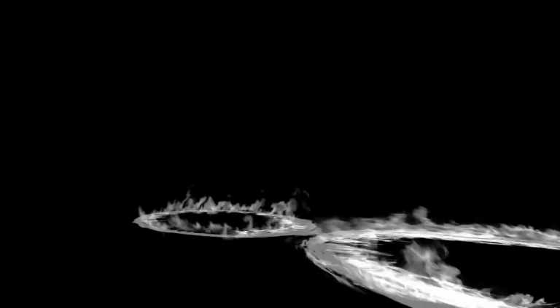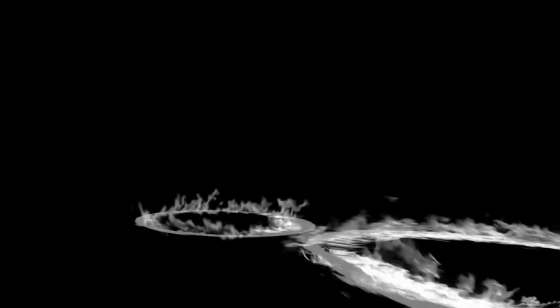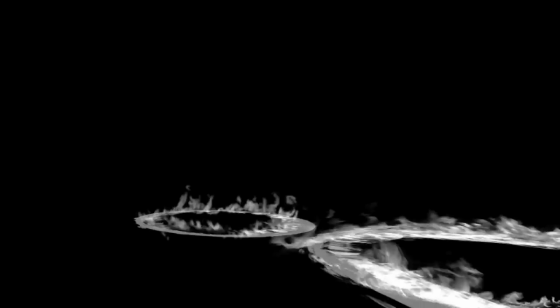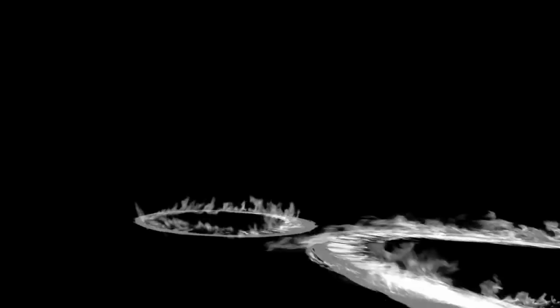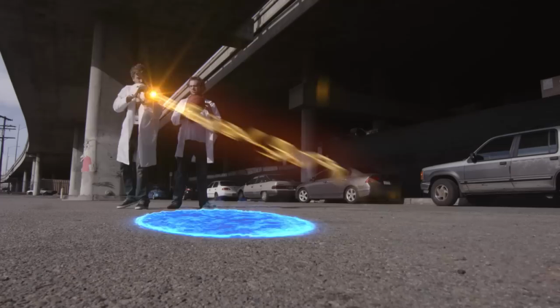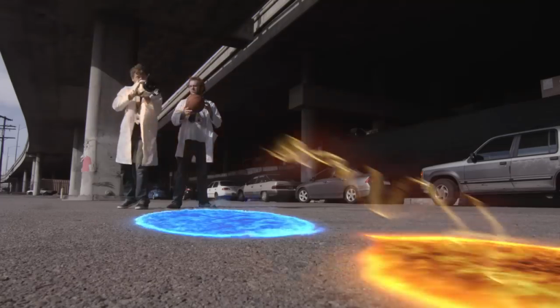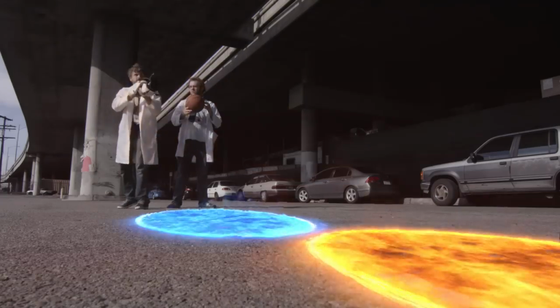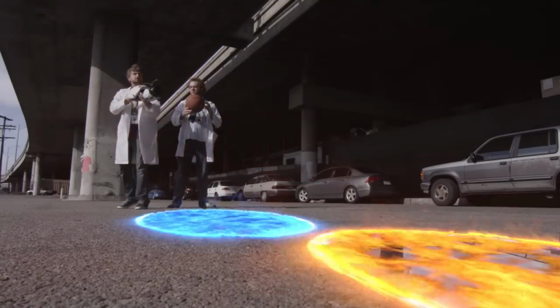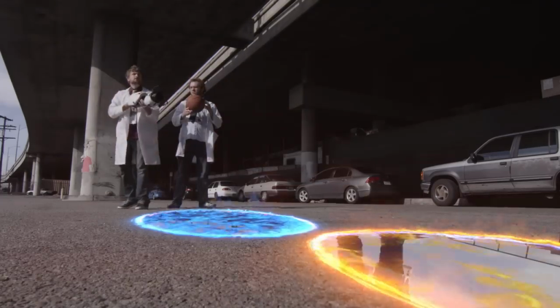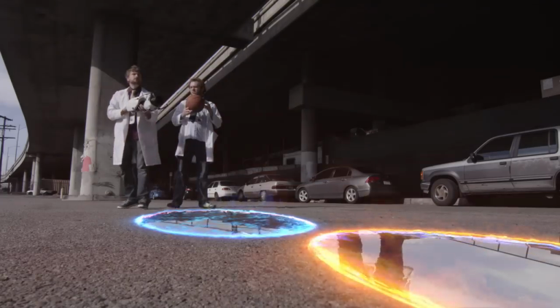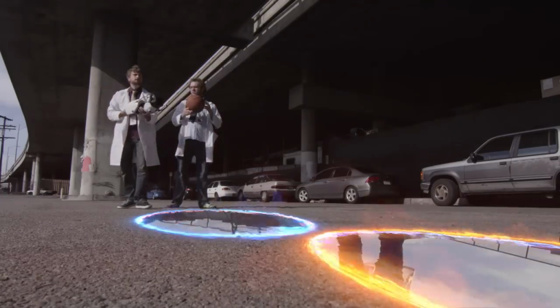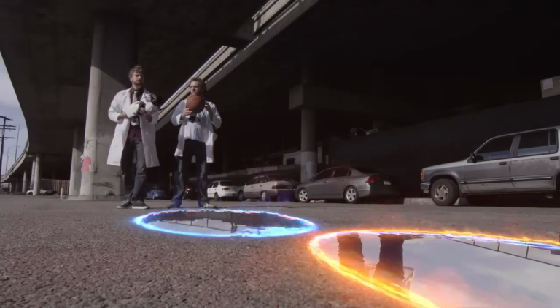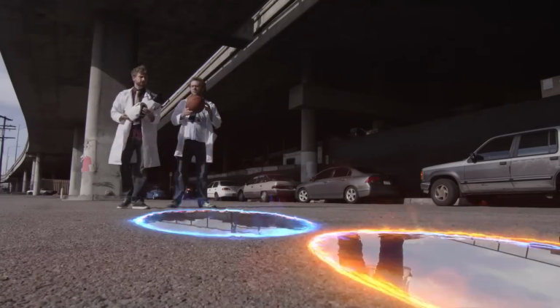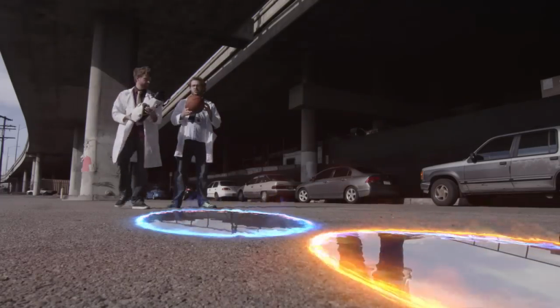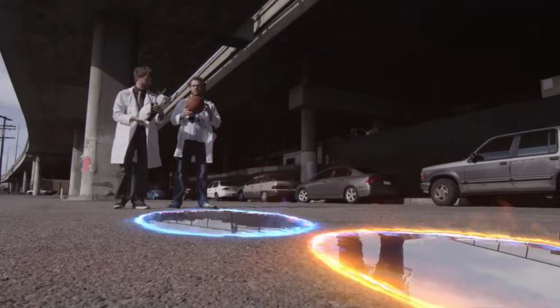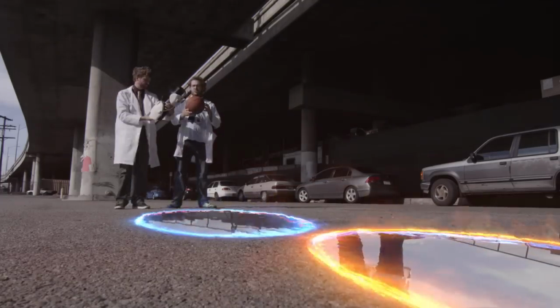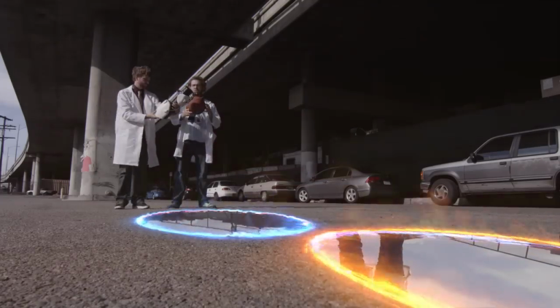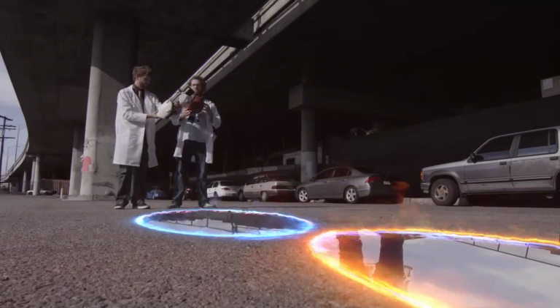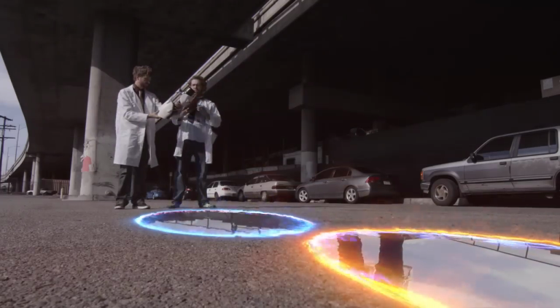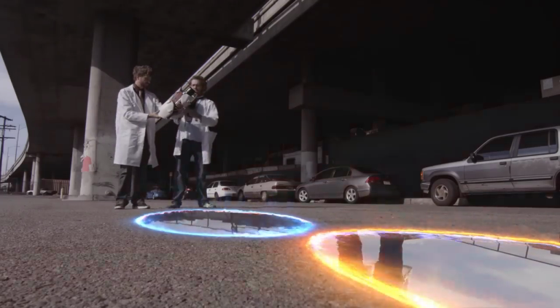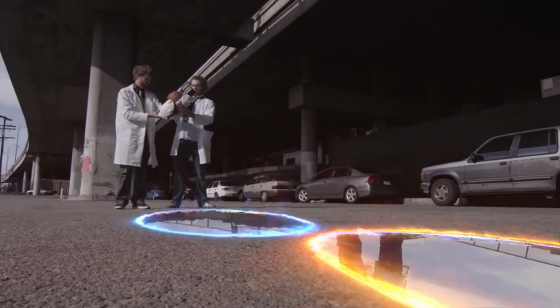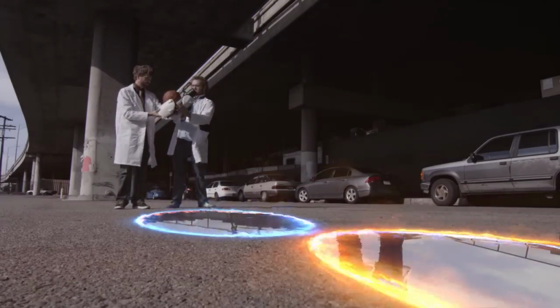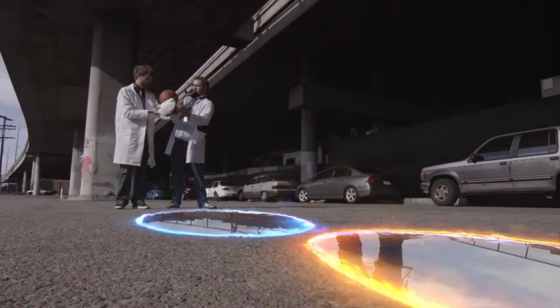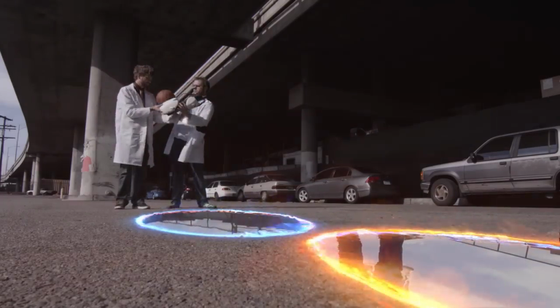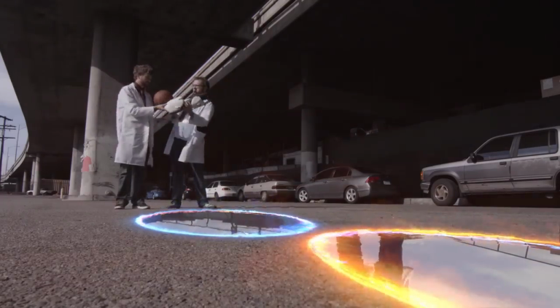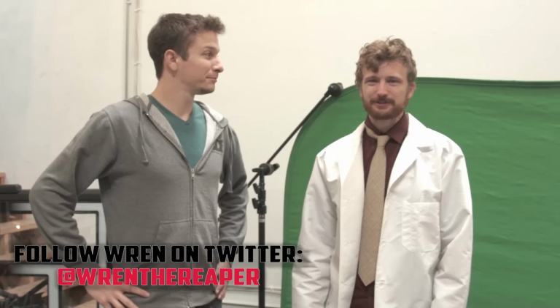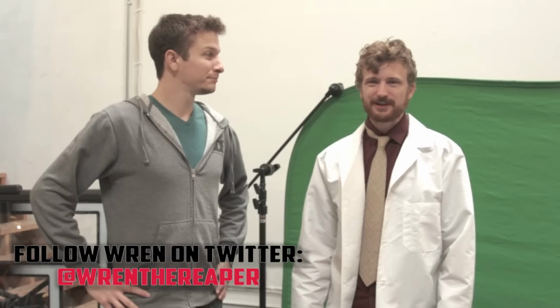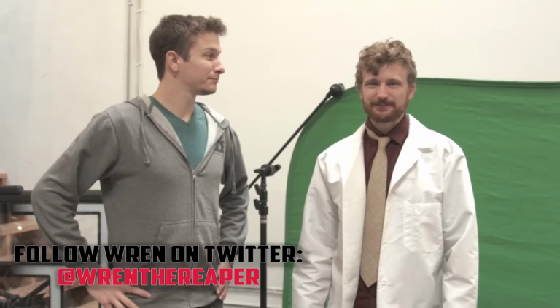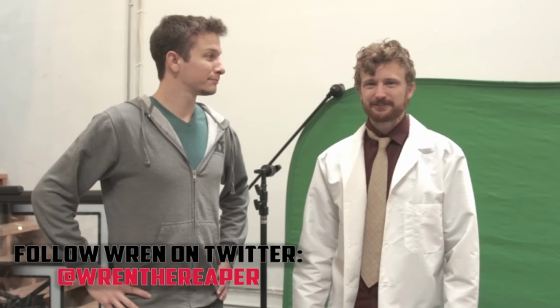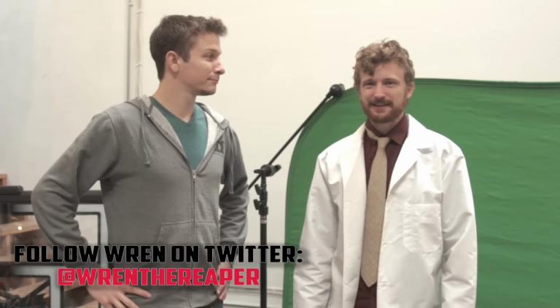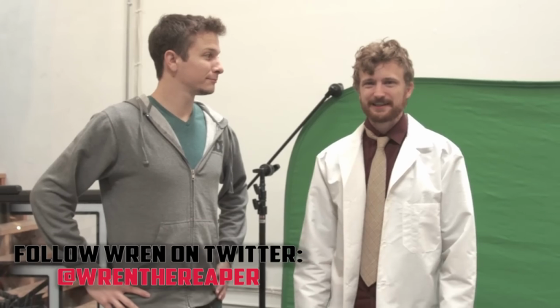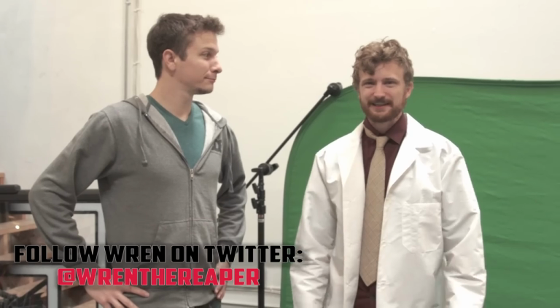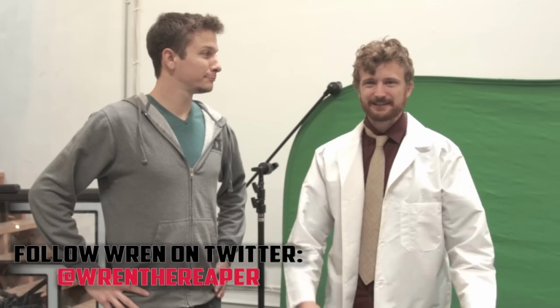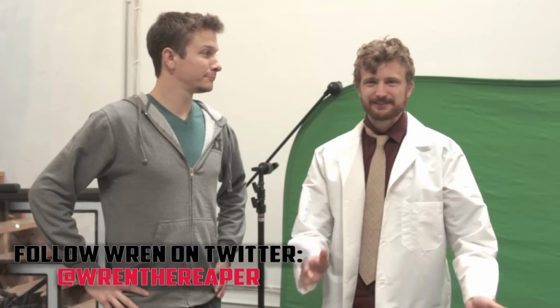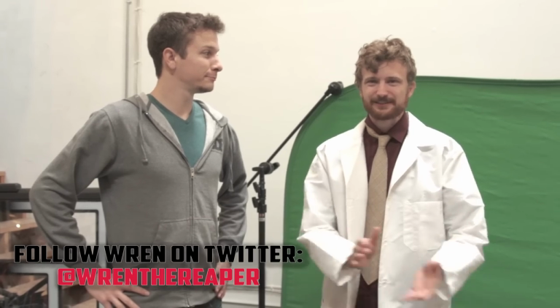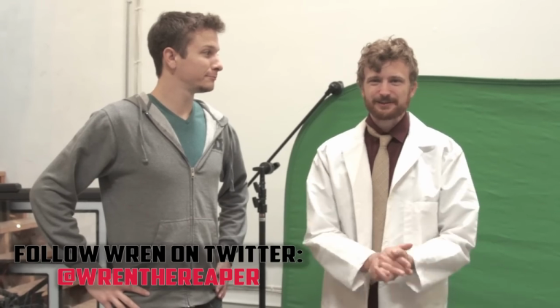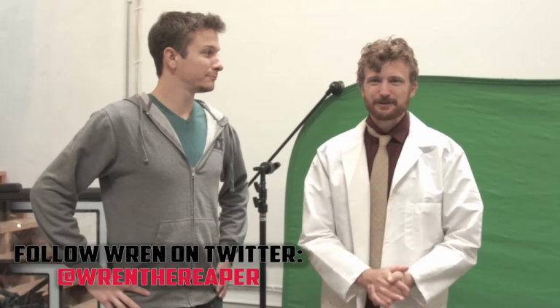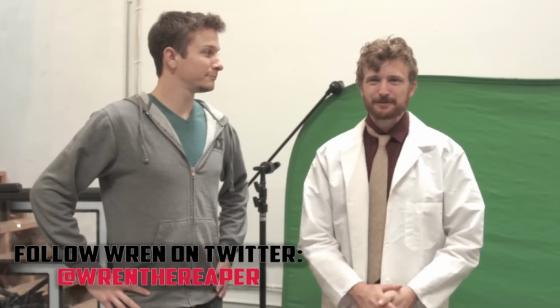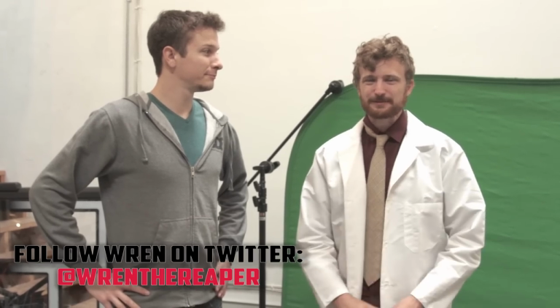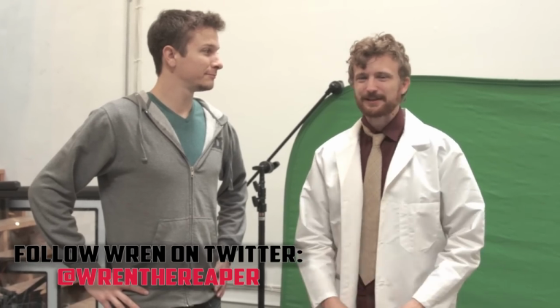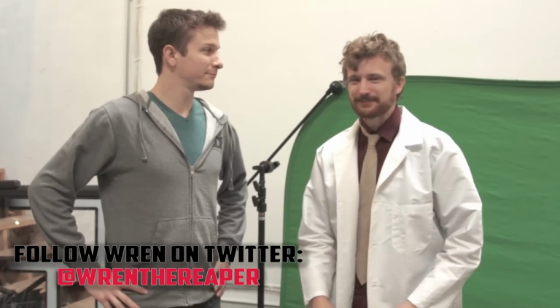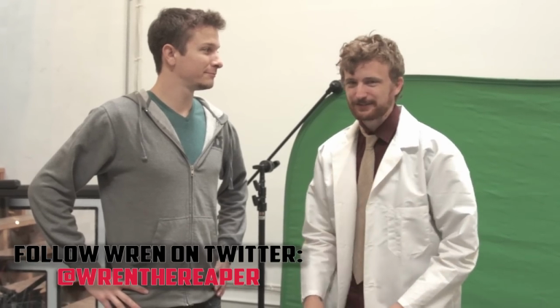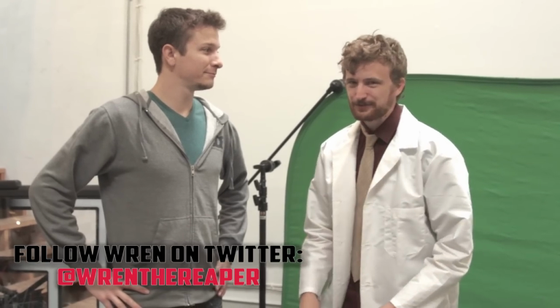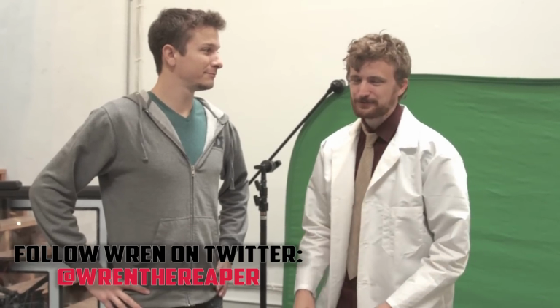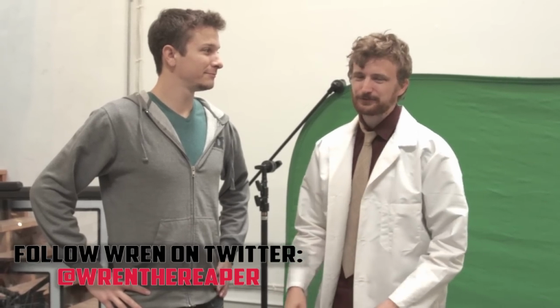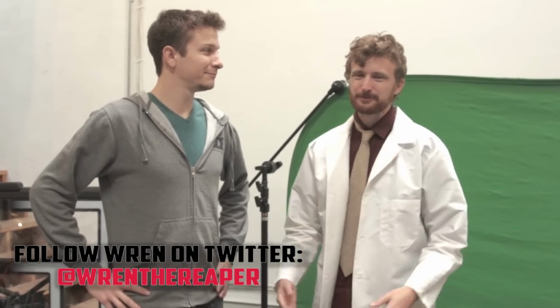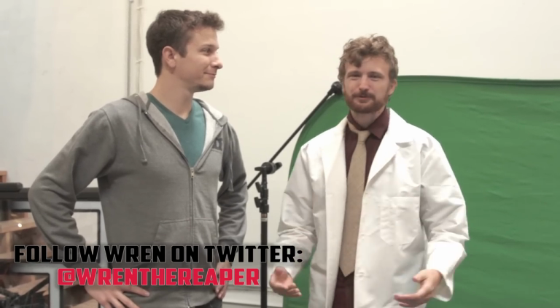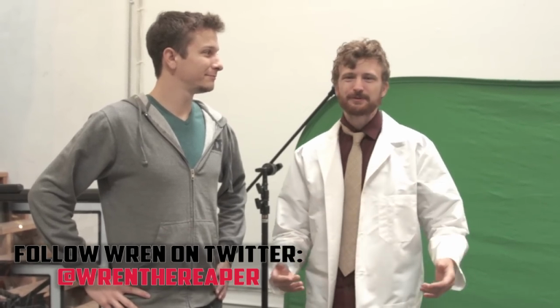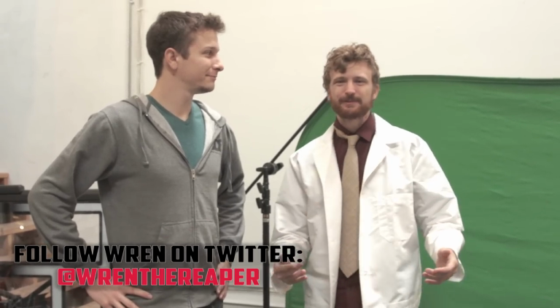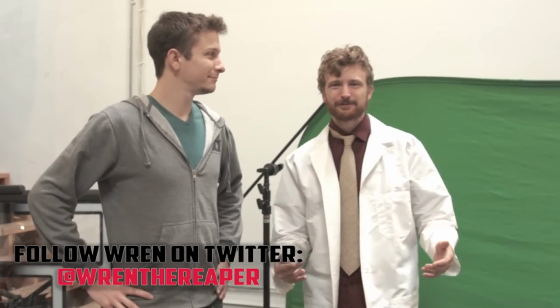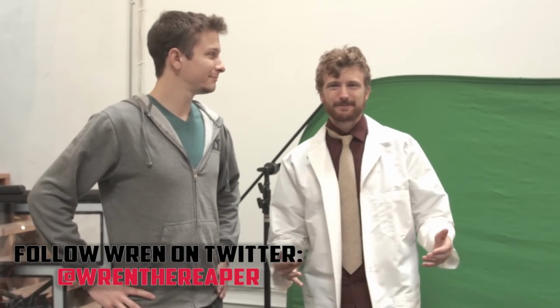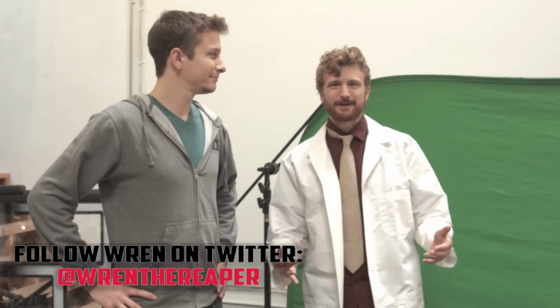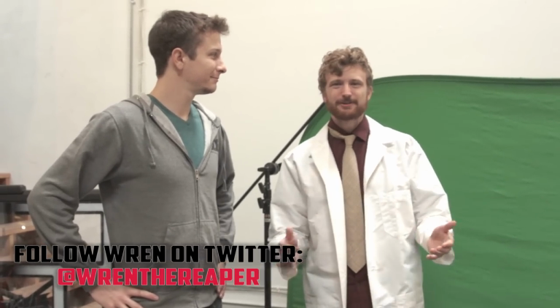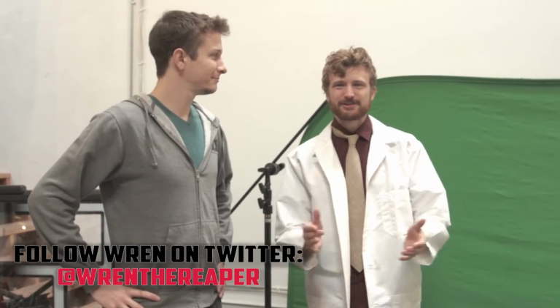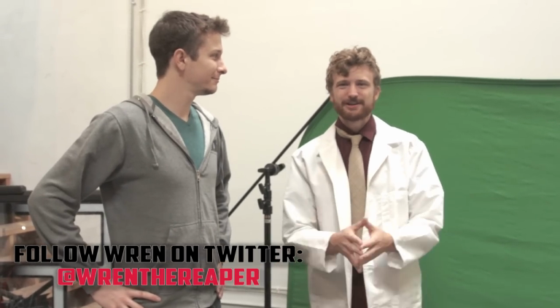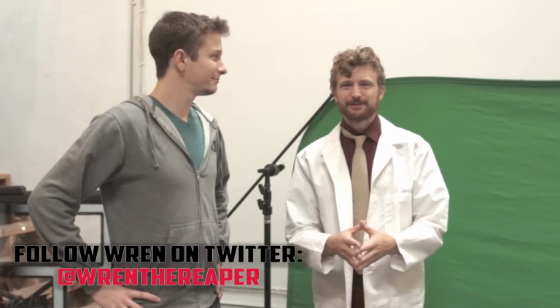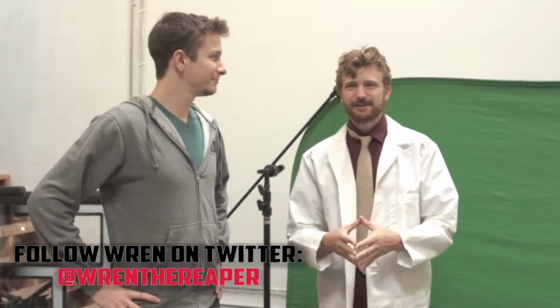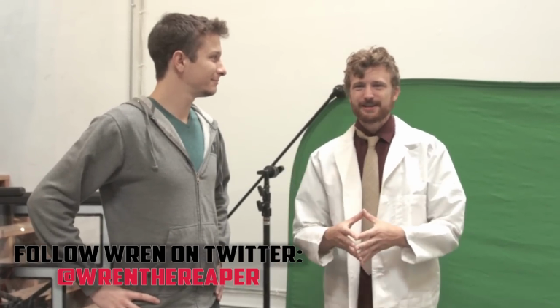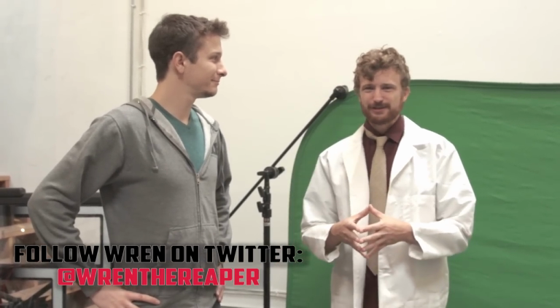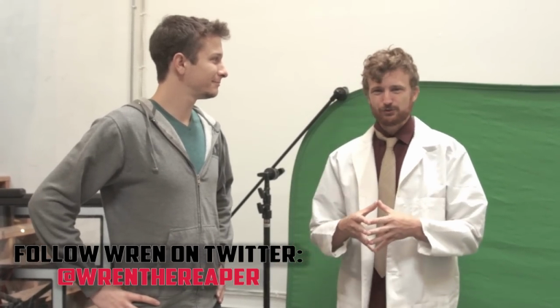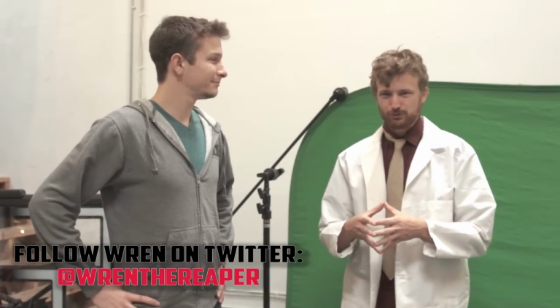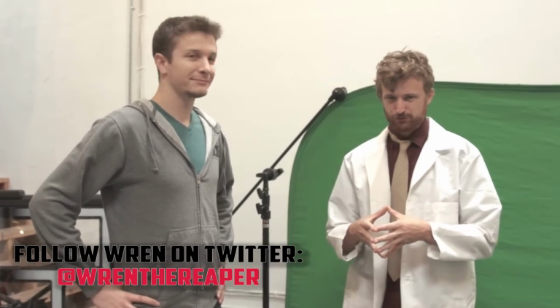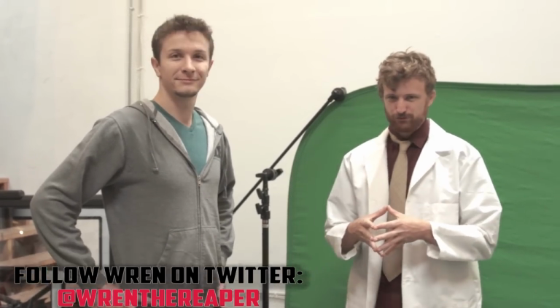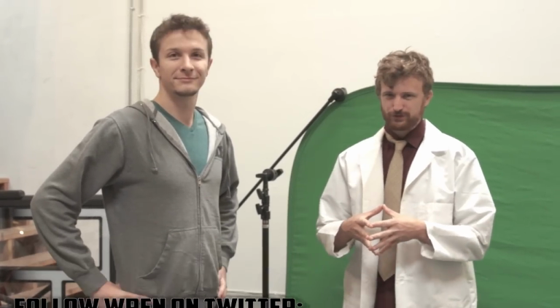Thanks for watching guys, hope you liked this little insight into how we did the effects for our portal trick shots, and stay tuned for some more sweet videos coming on our channel in 2015.